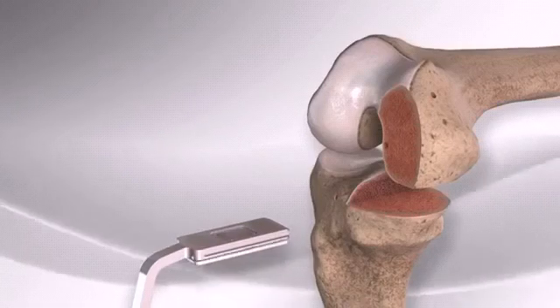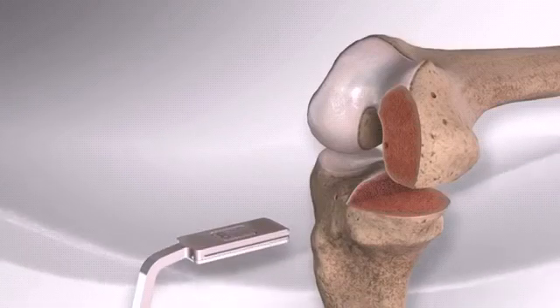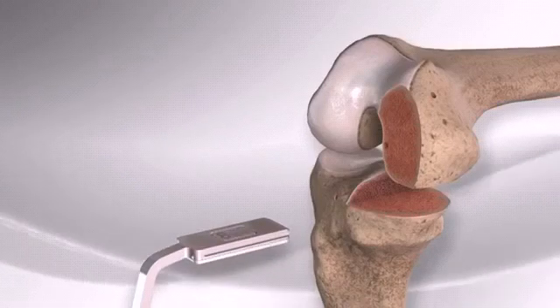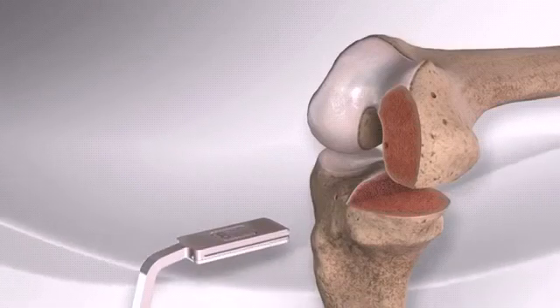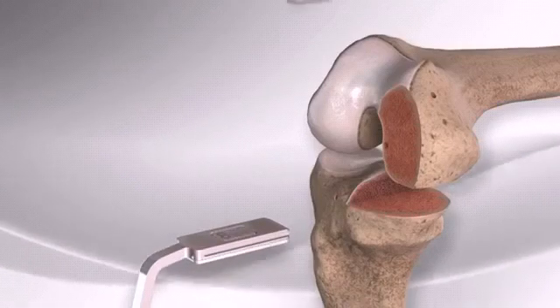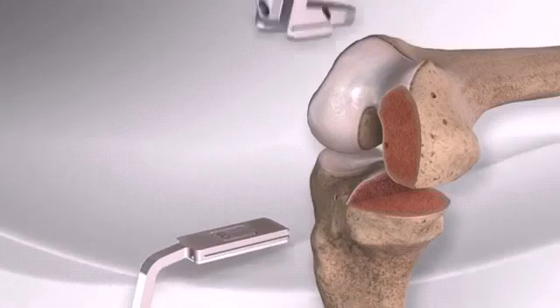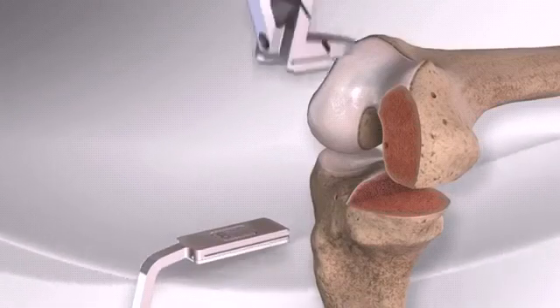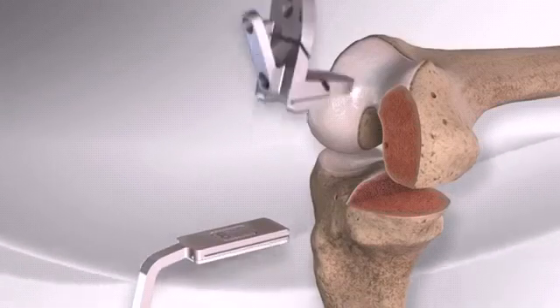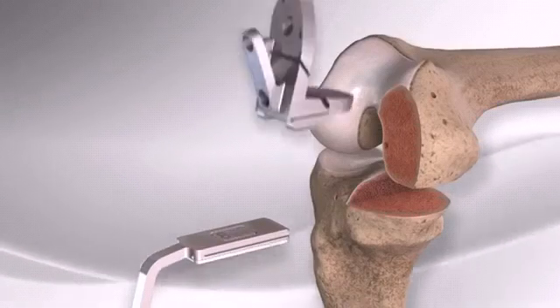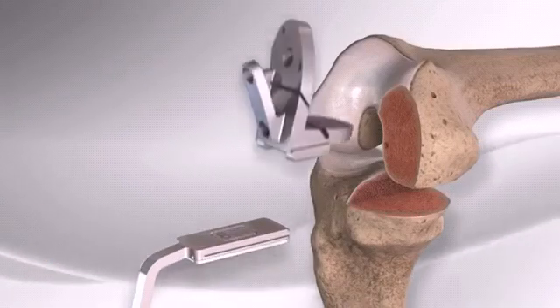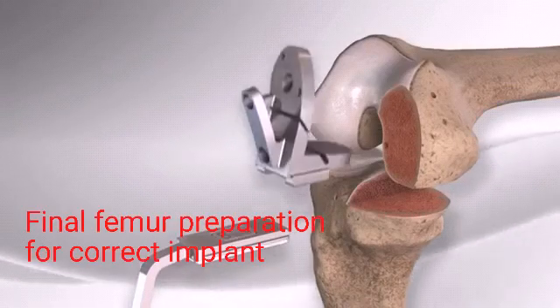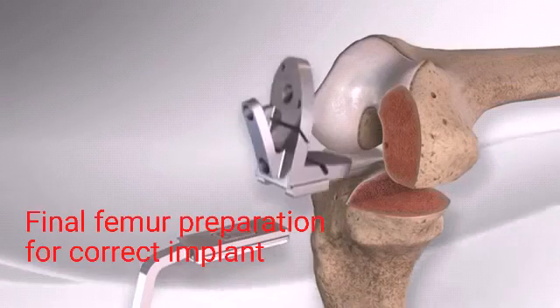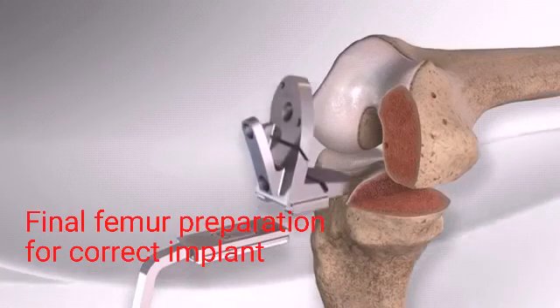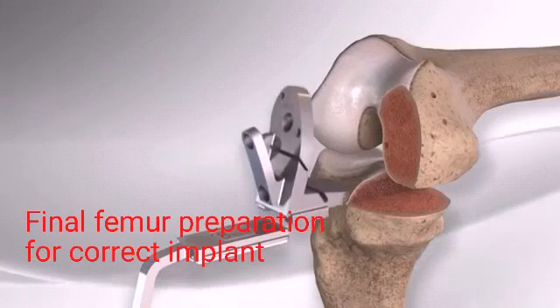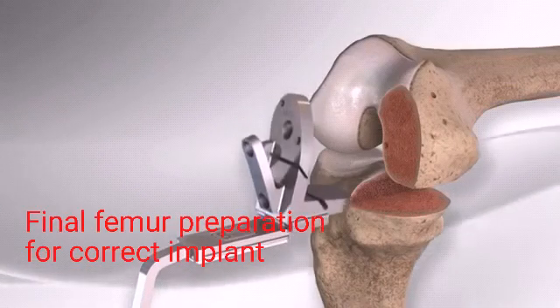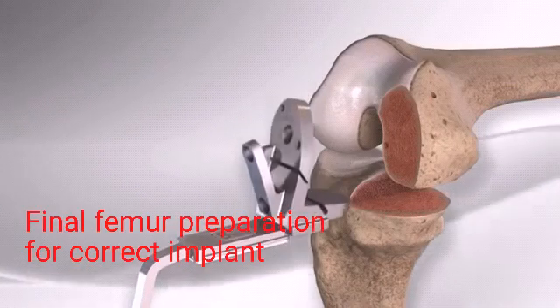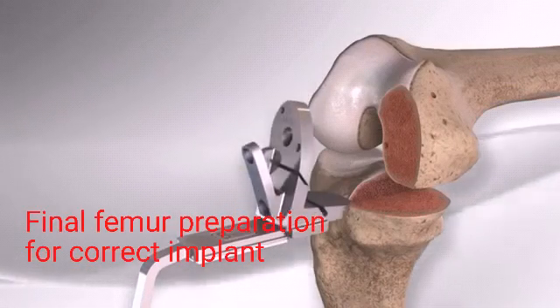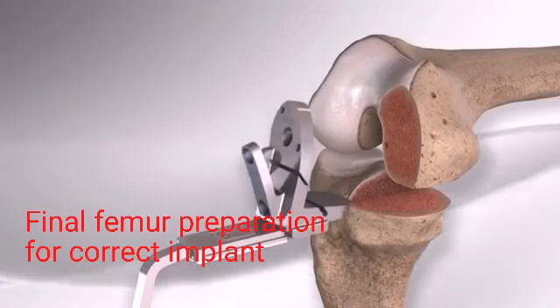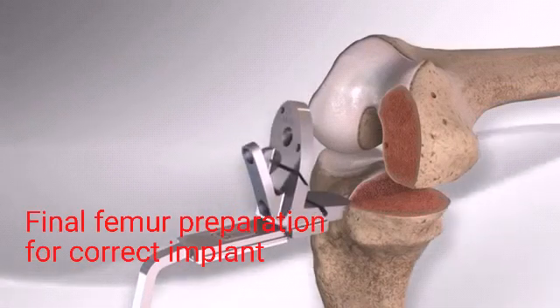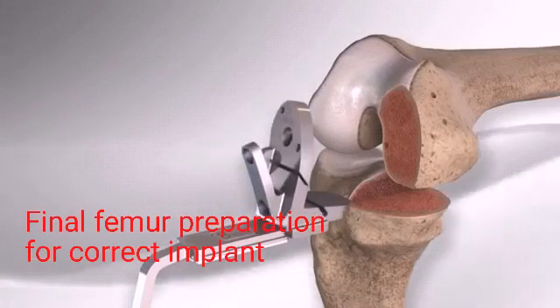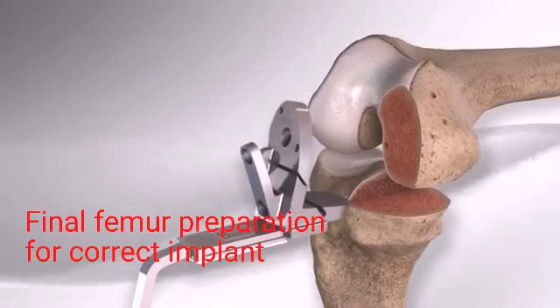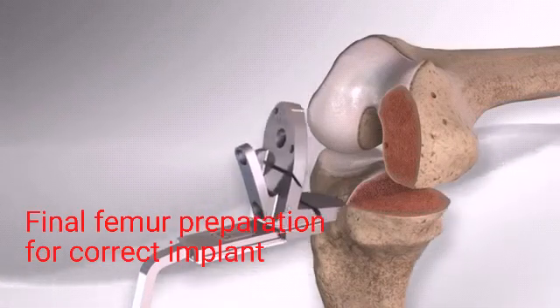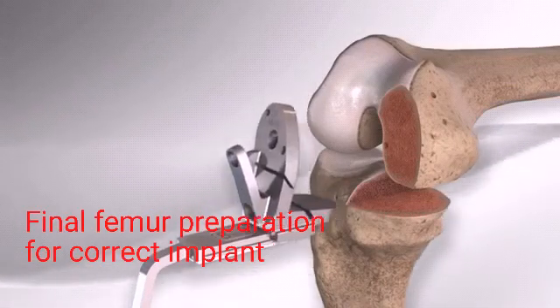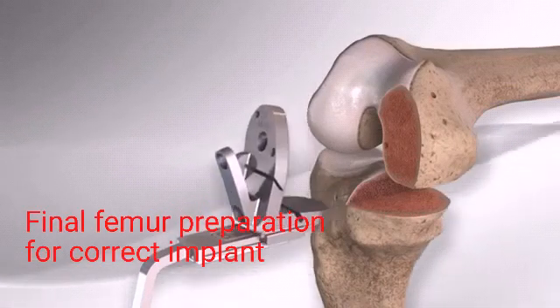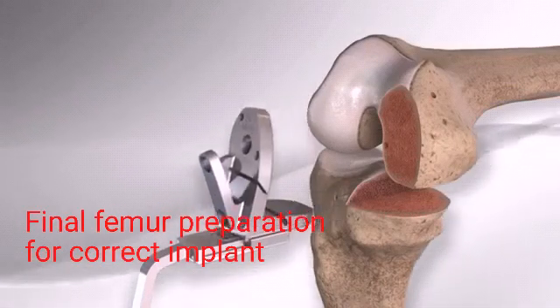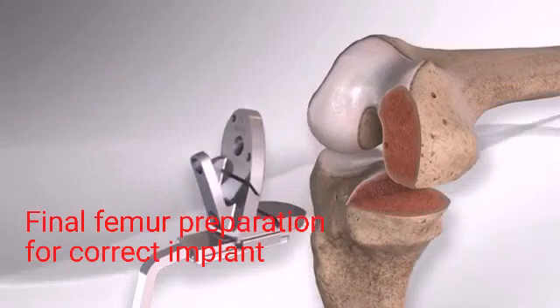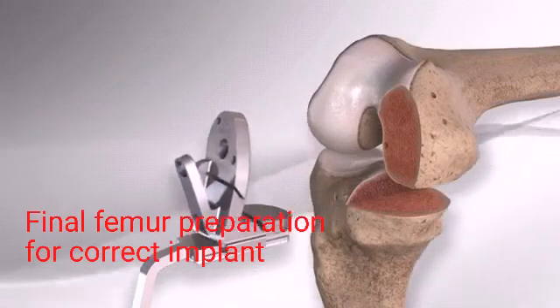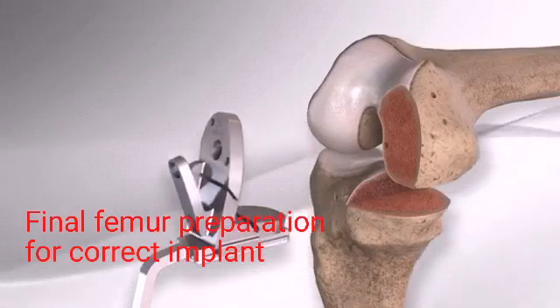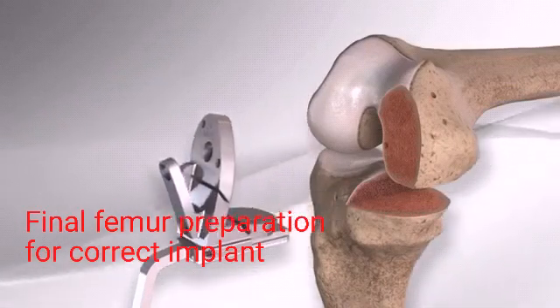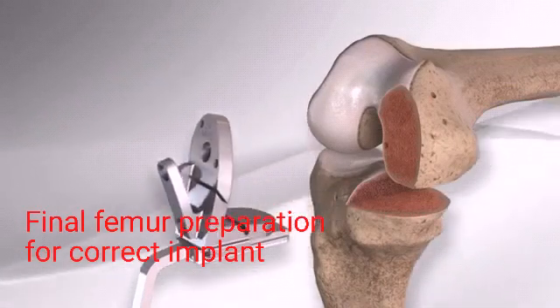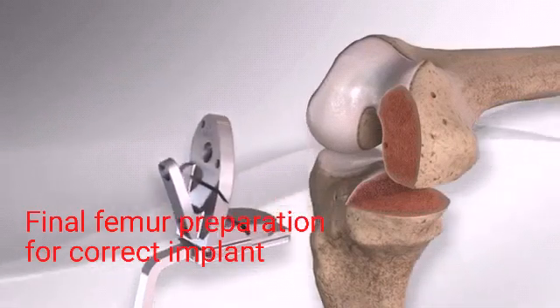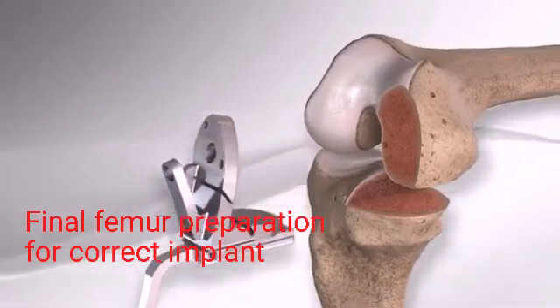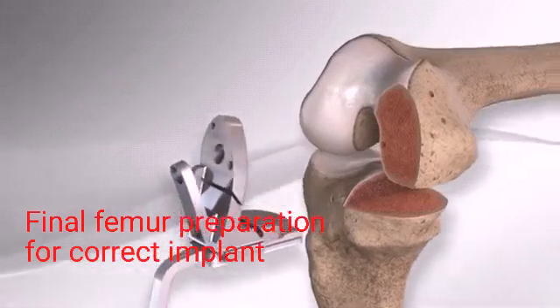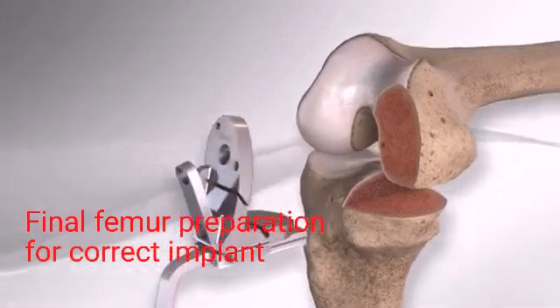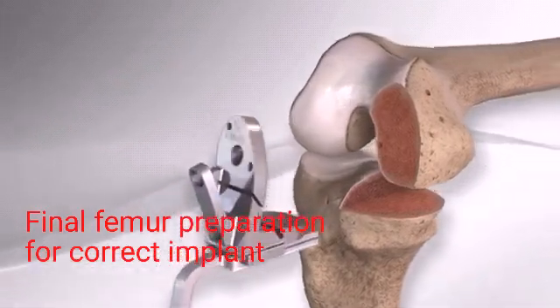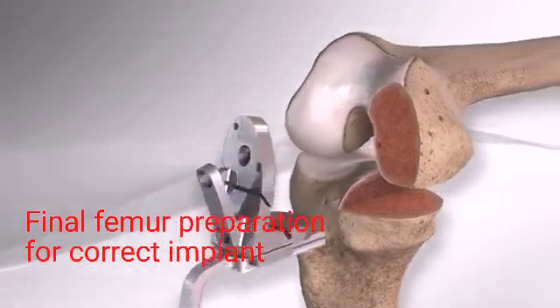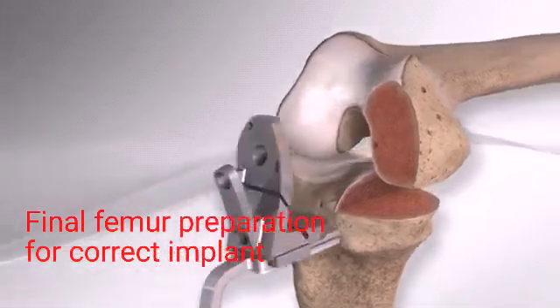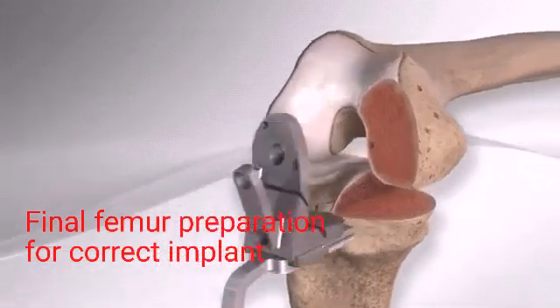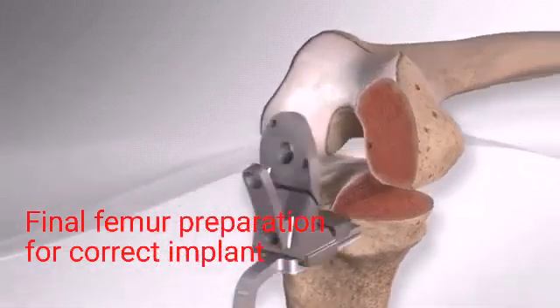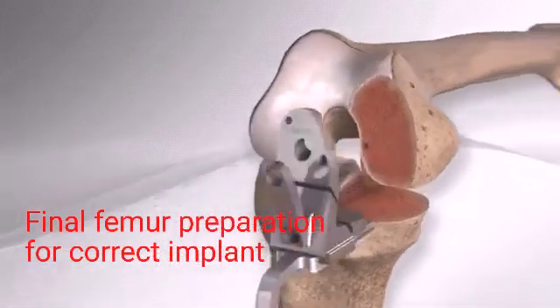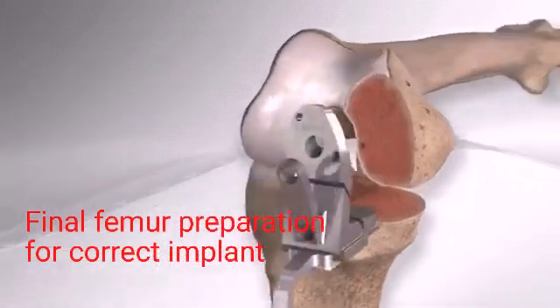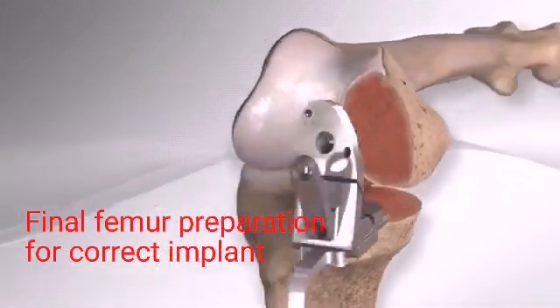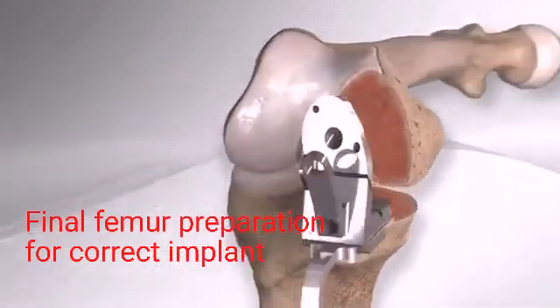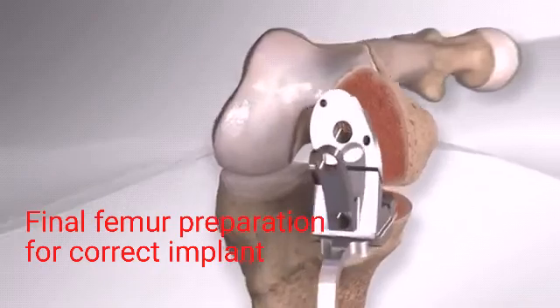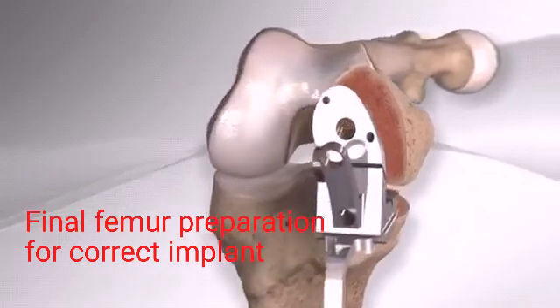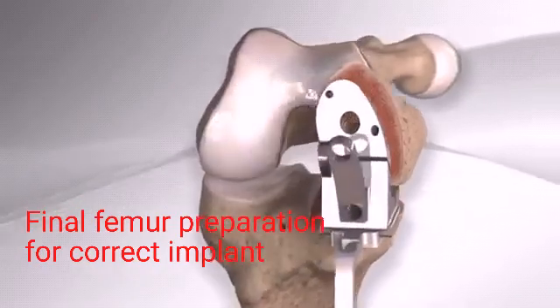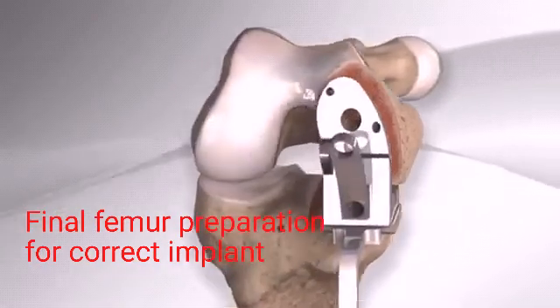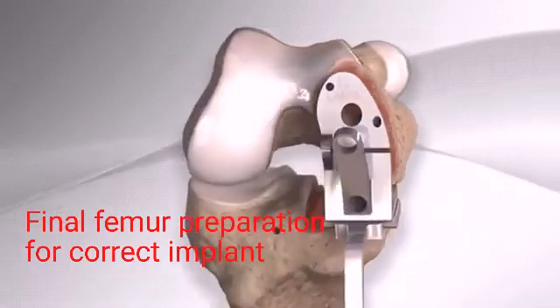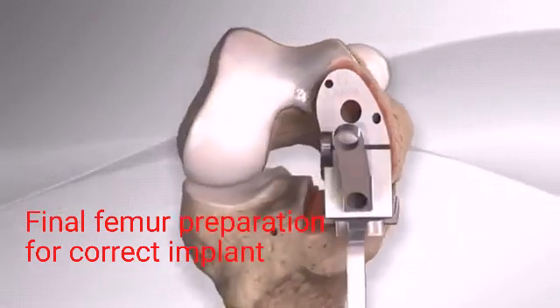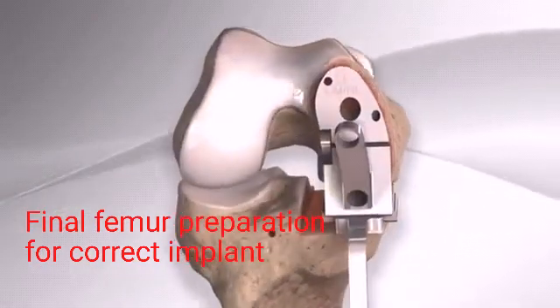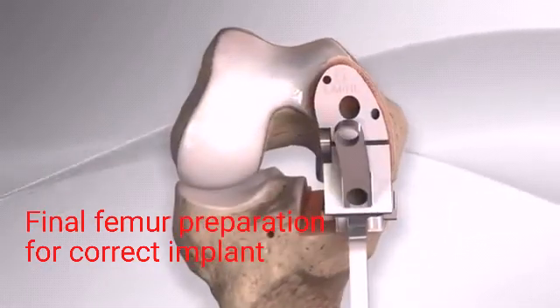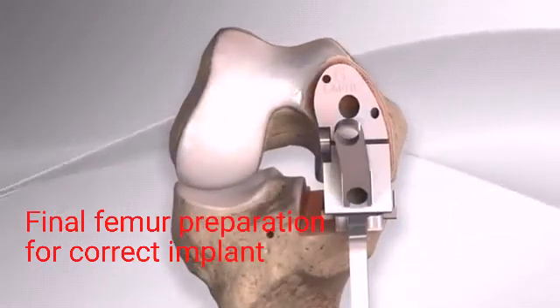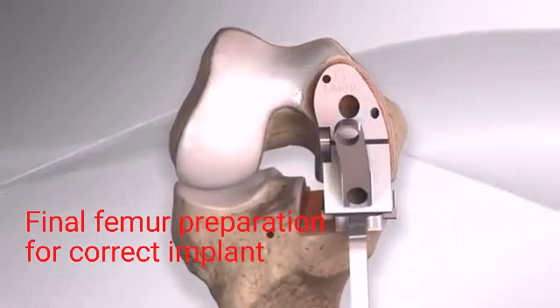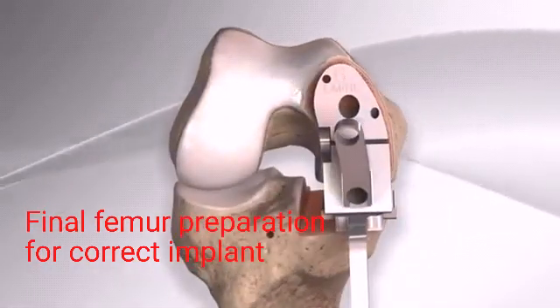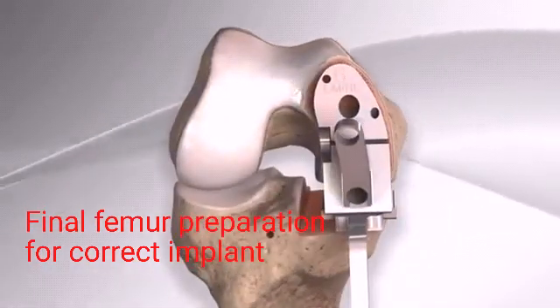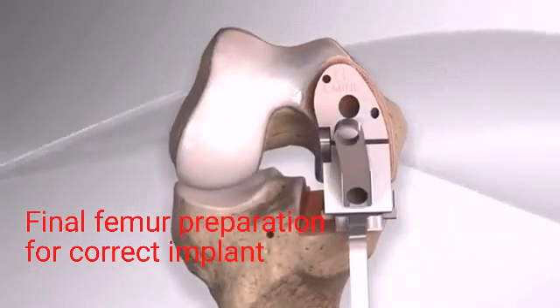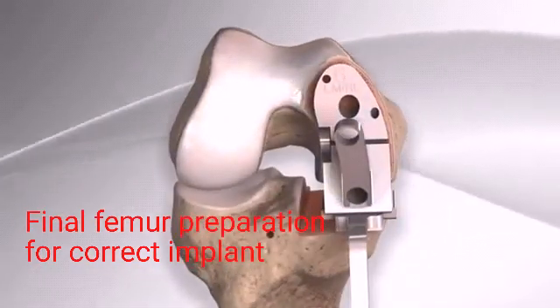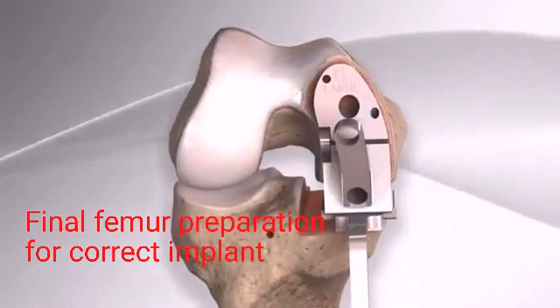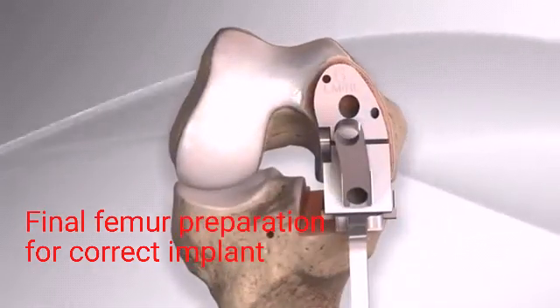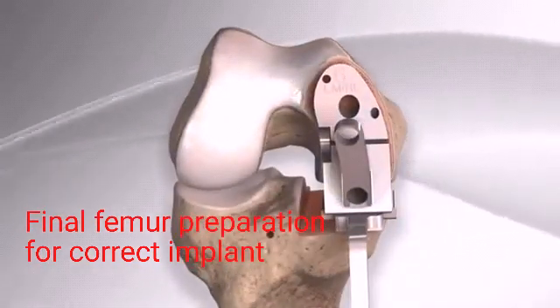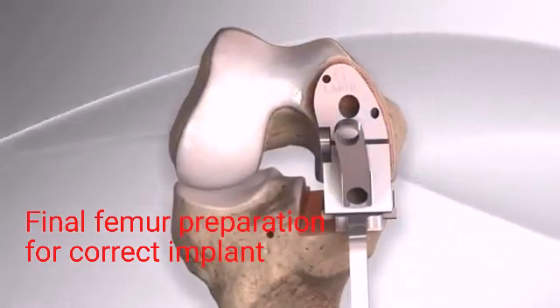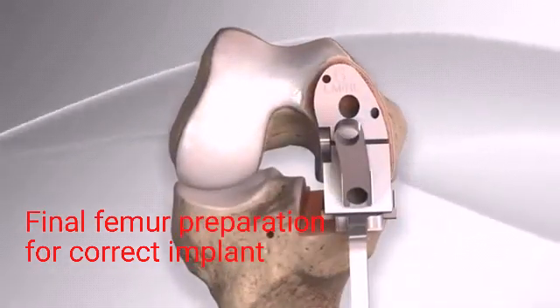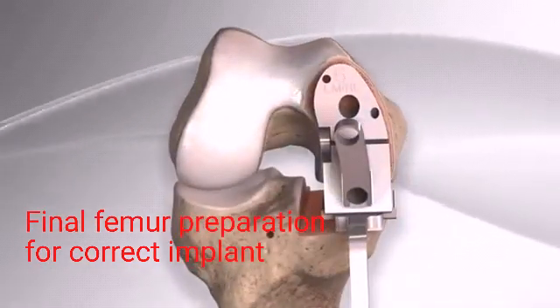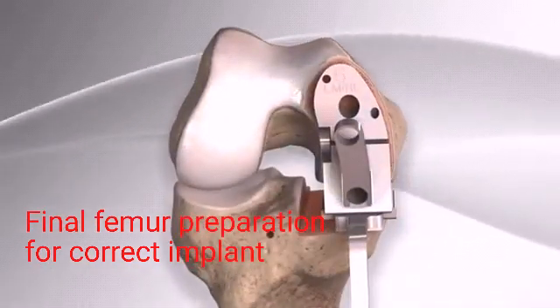Final sizing and preparation of the femur includes drilling holes to accept the pegs of the new femoral resurfacing implant.